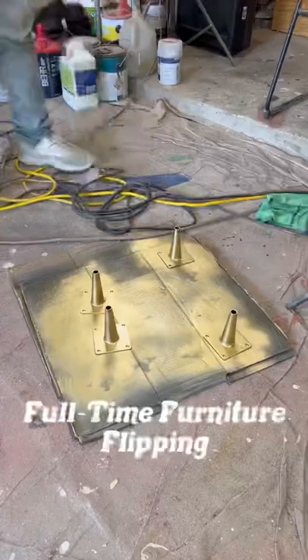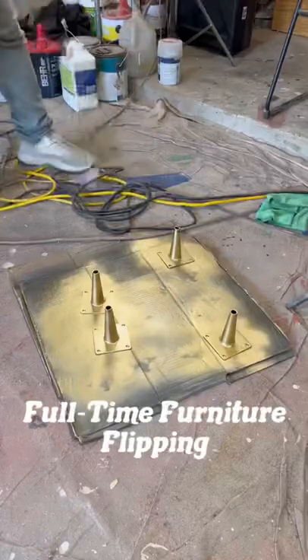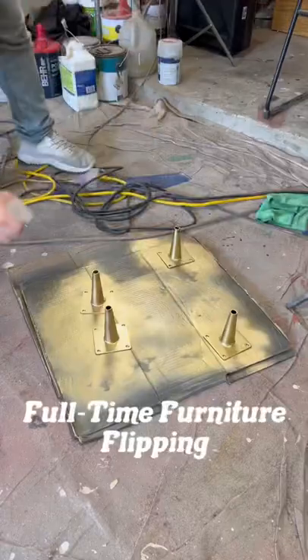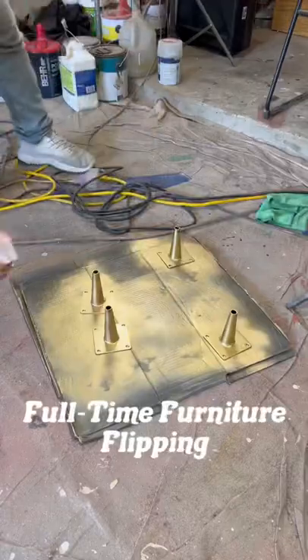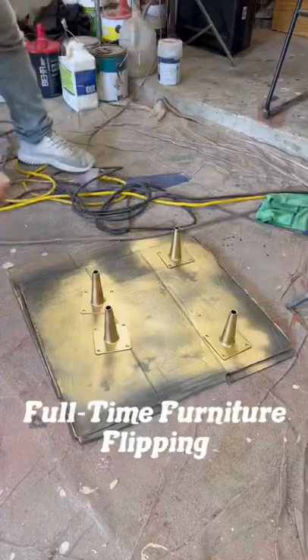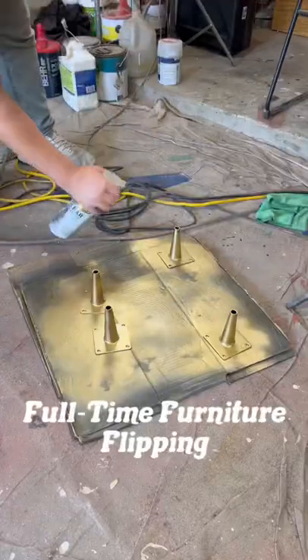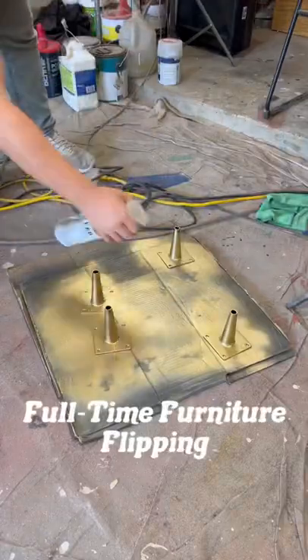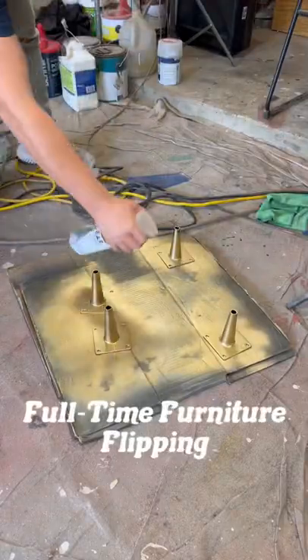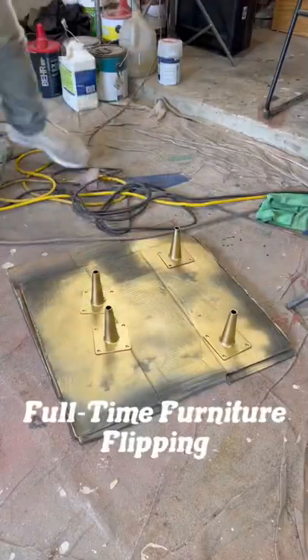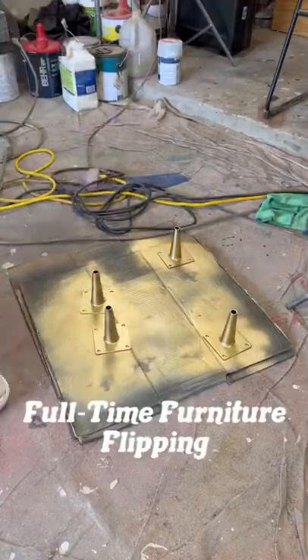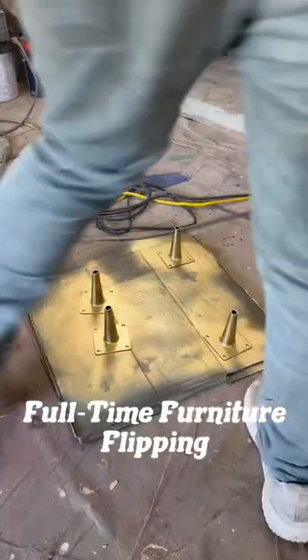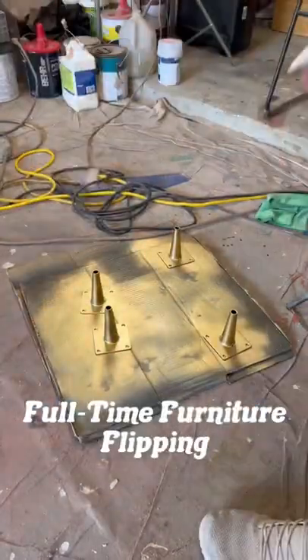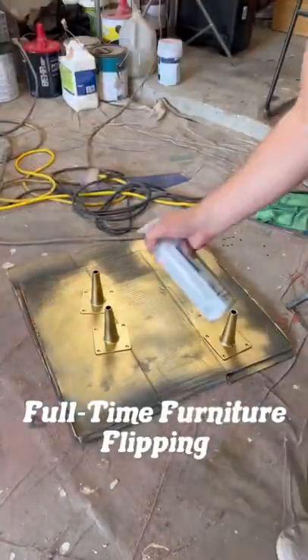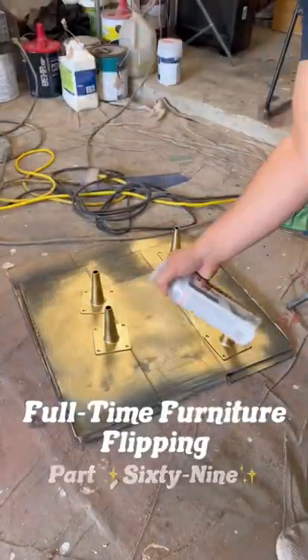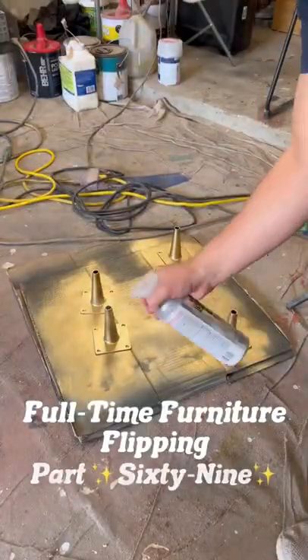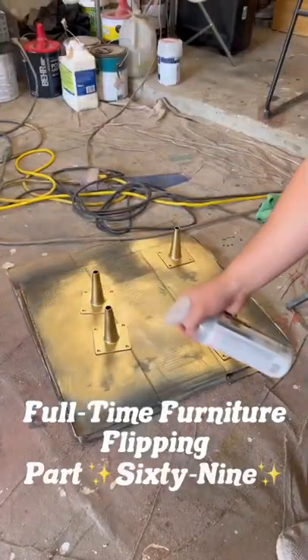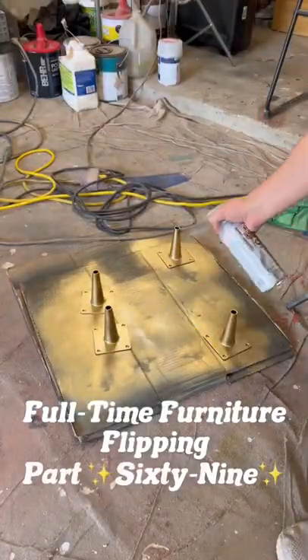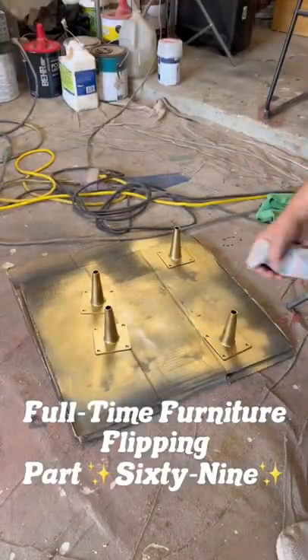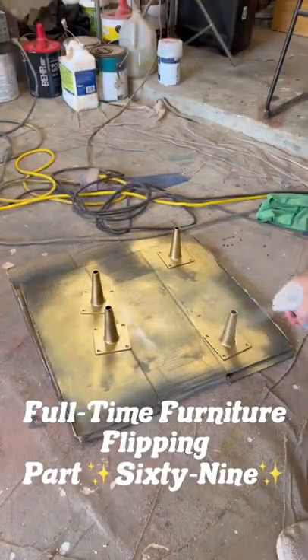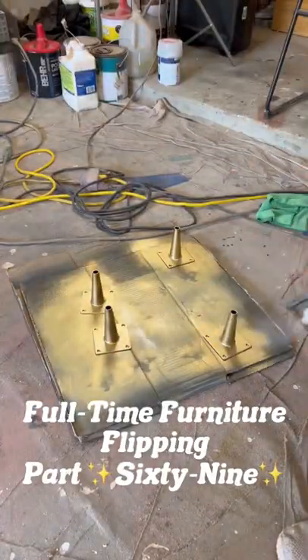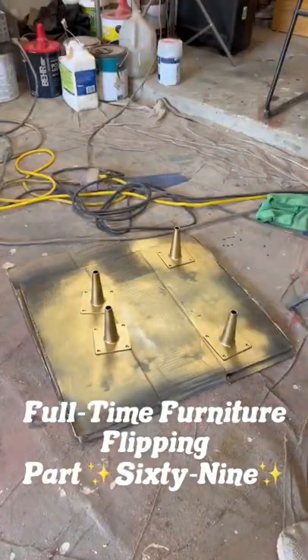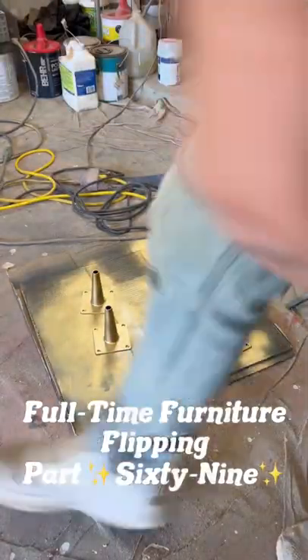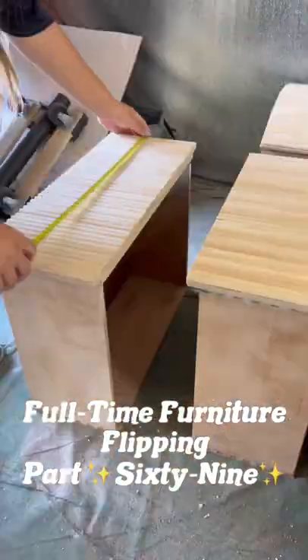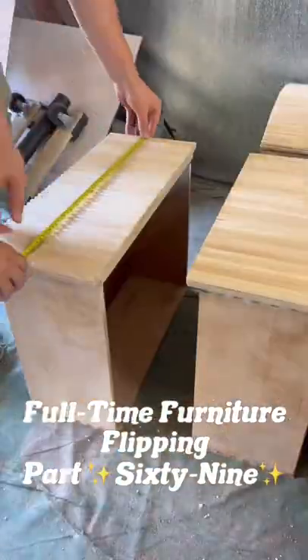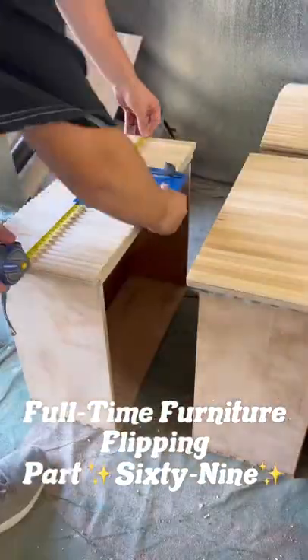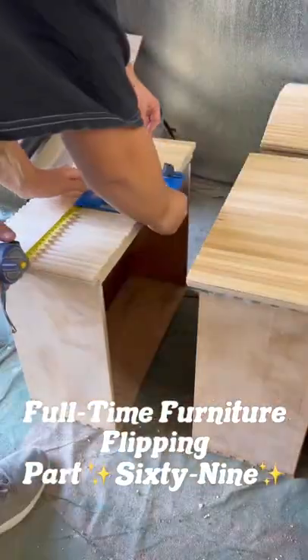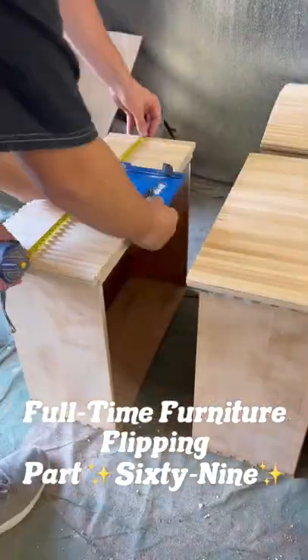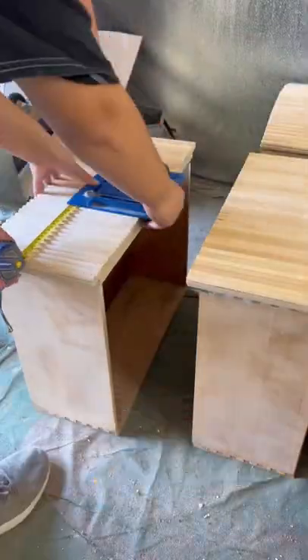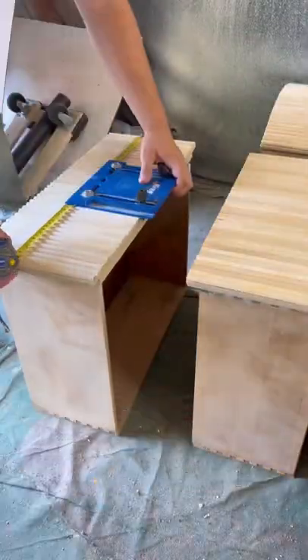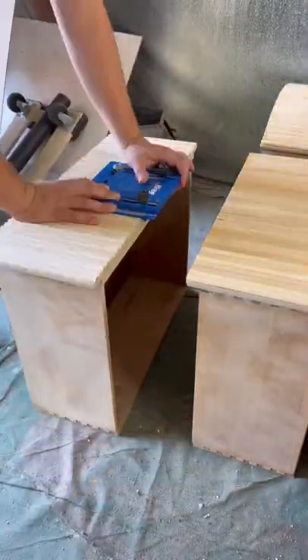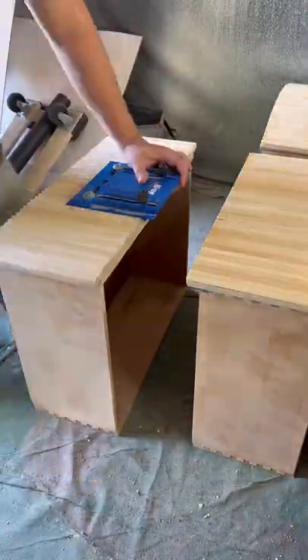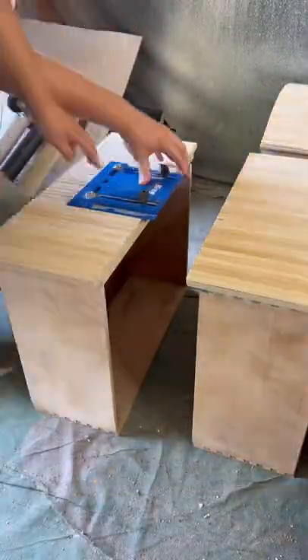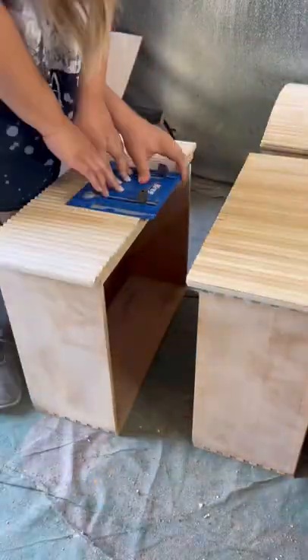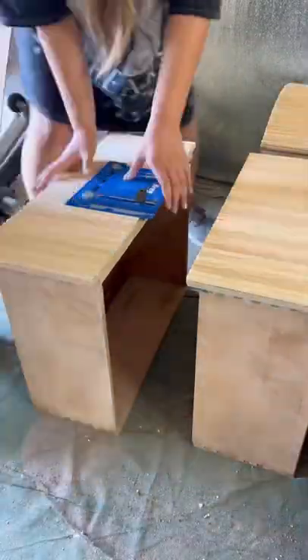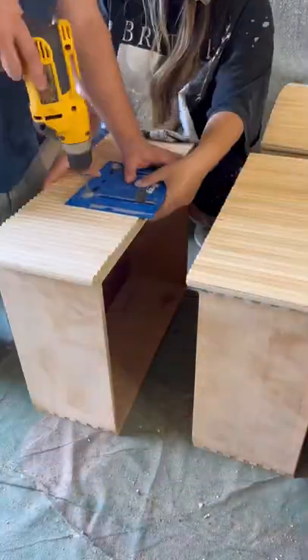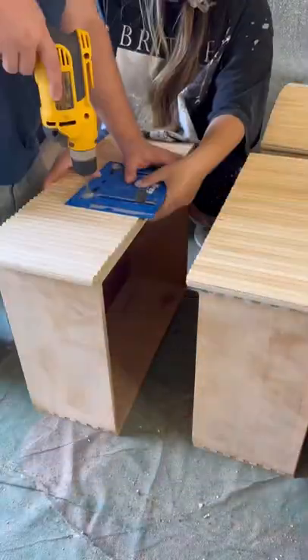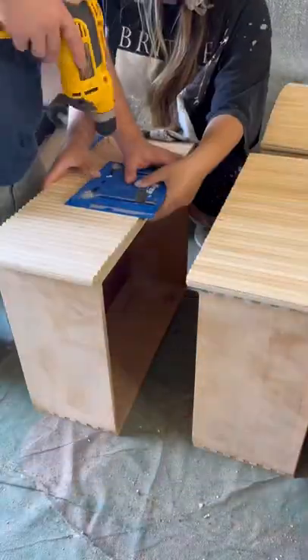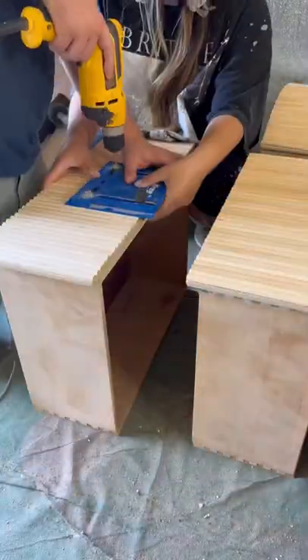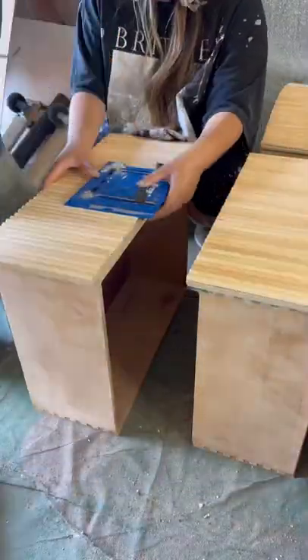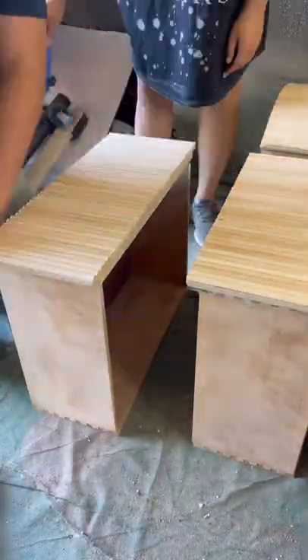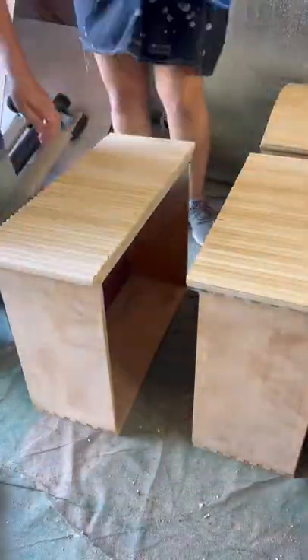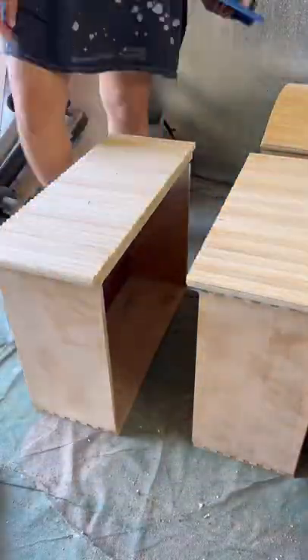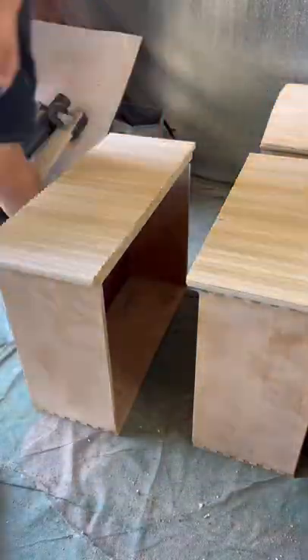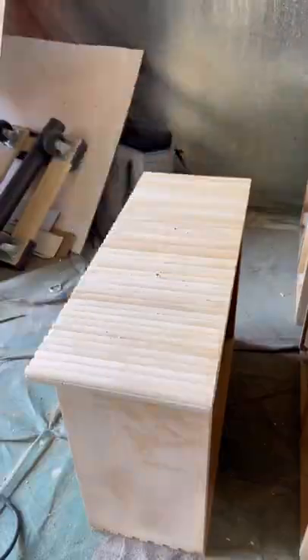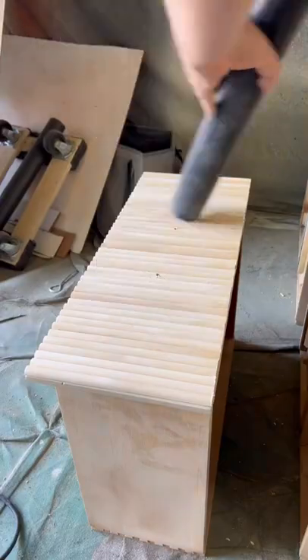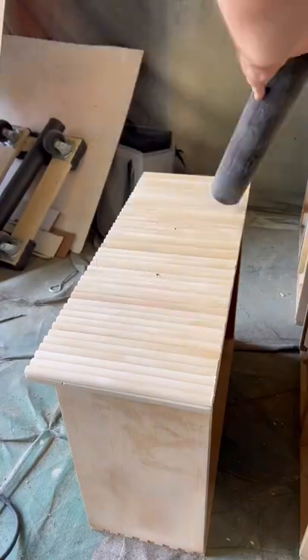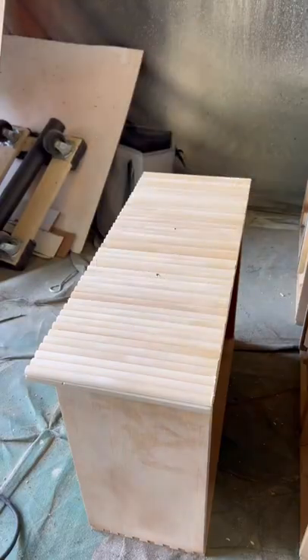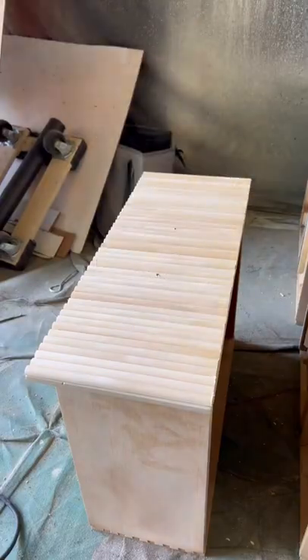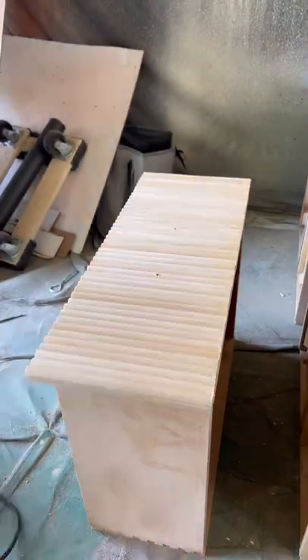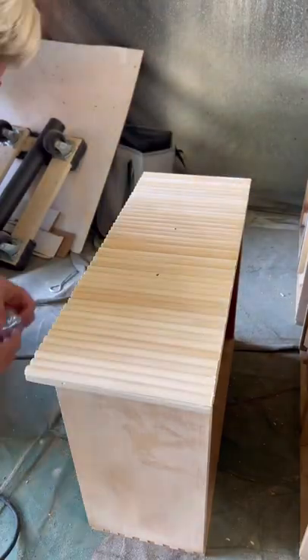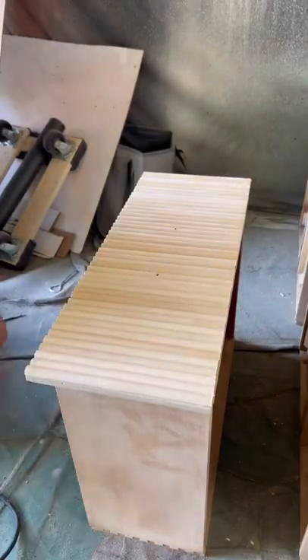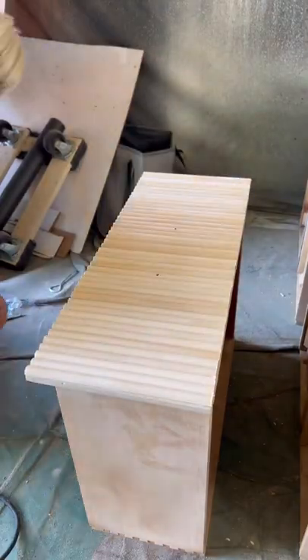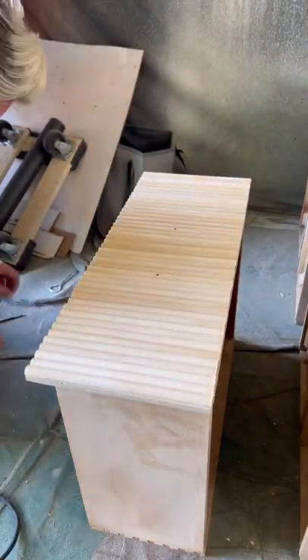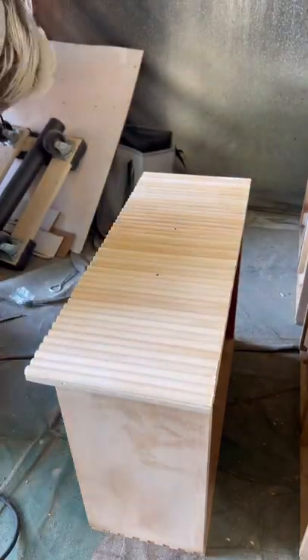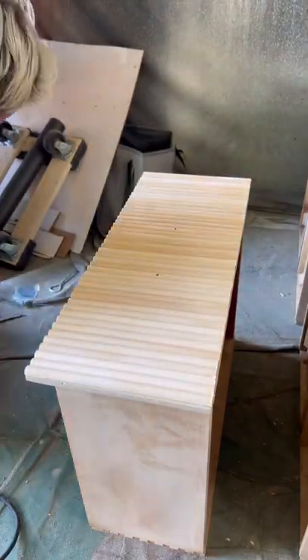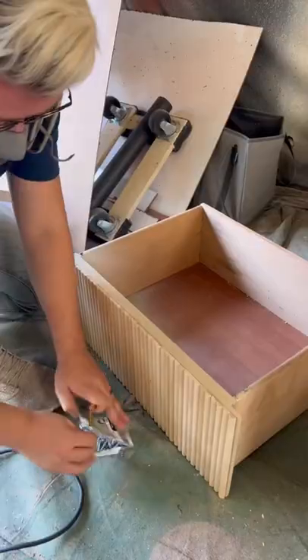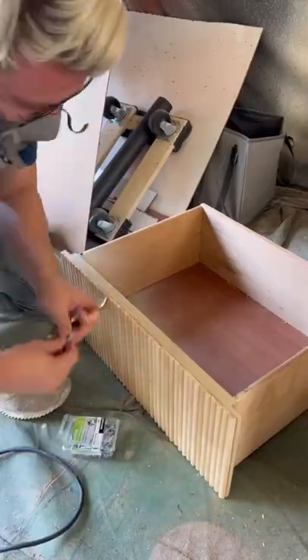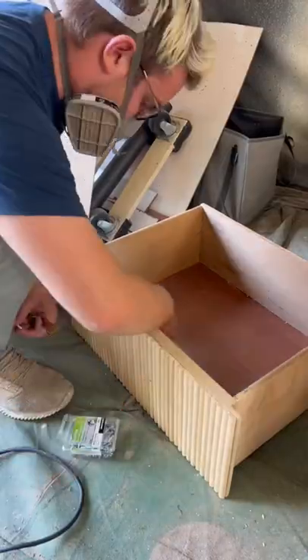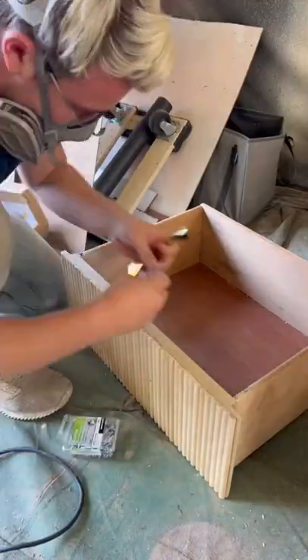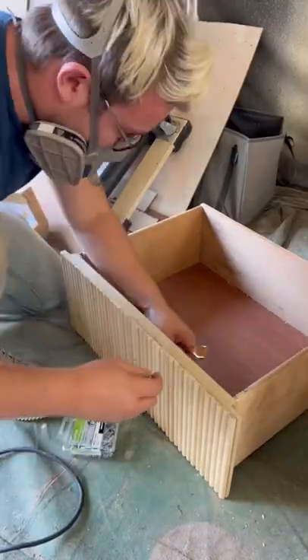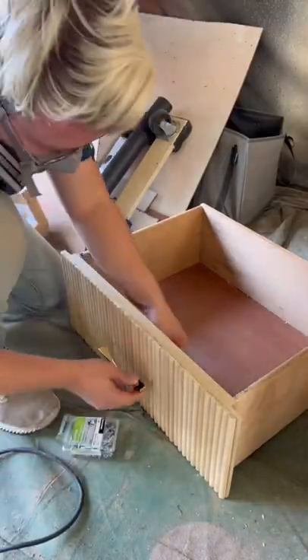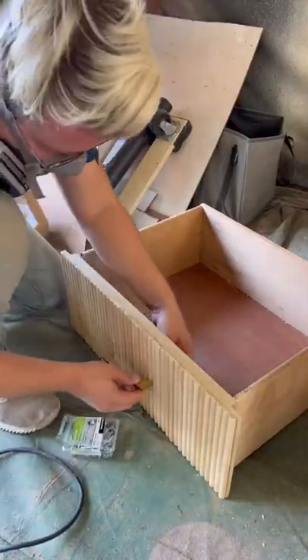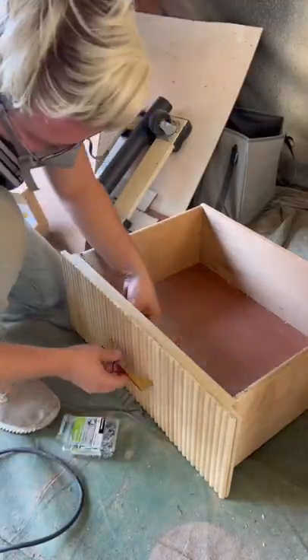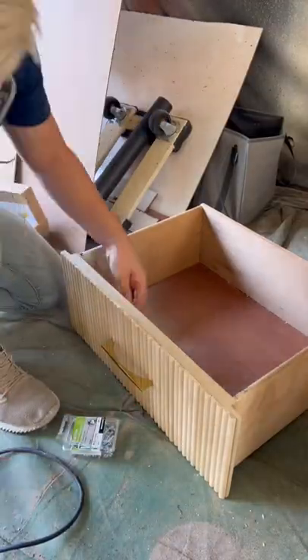Full-time furniture flipping part 69. We started off today by doing a clear coat on the legs before moving on to the drawers.